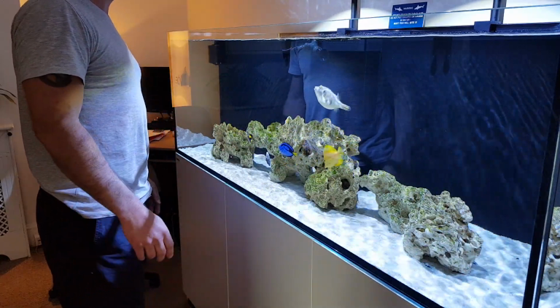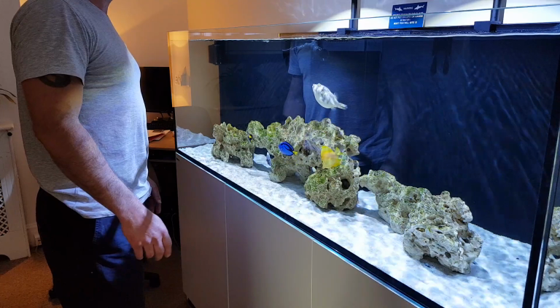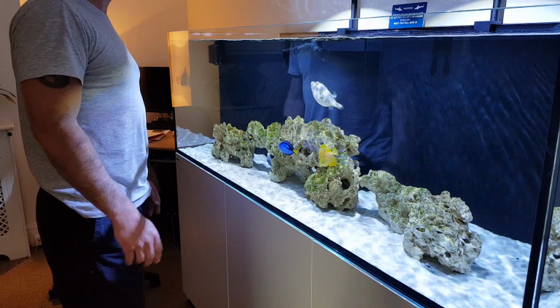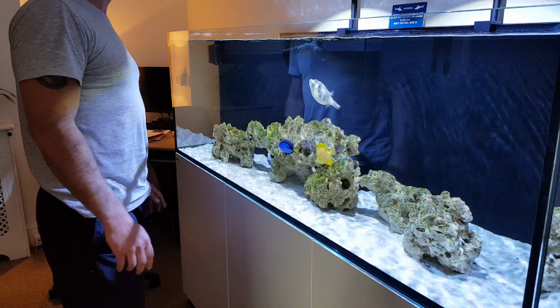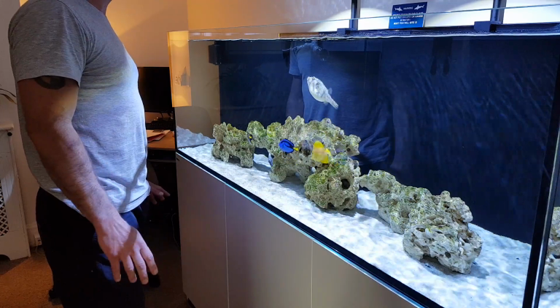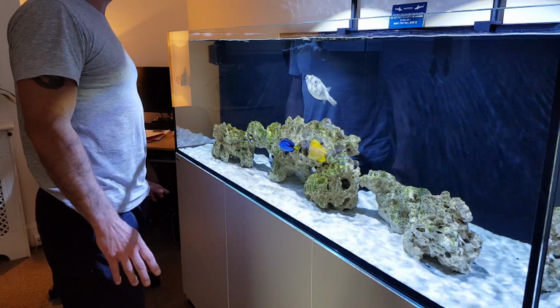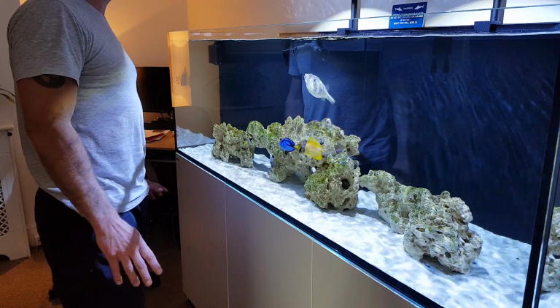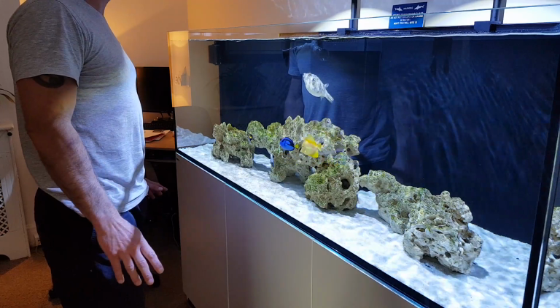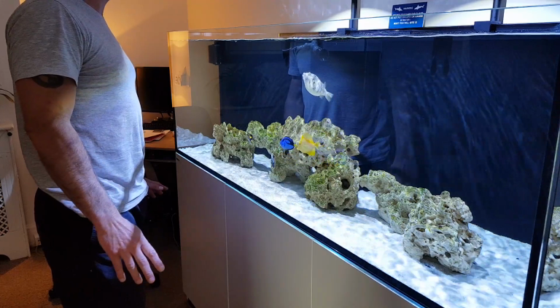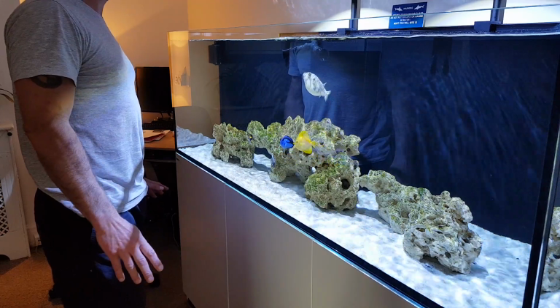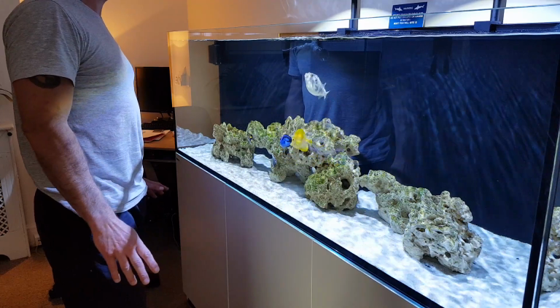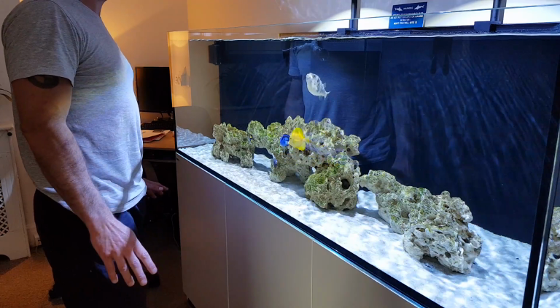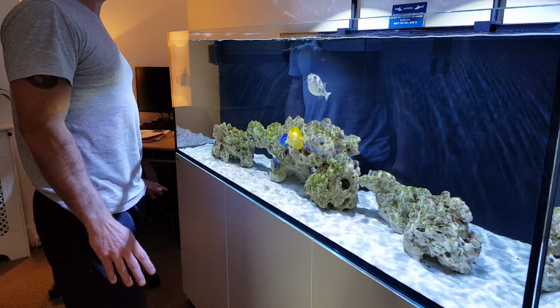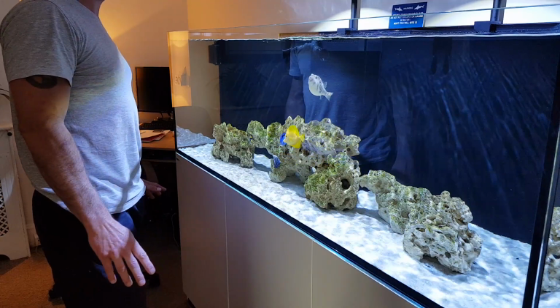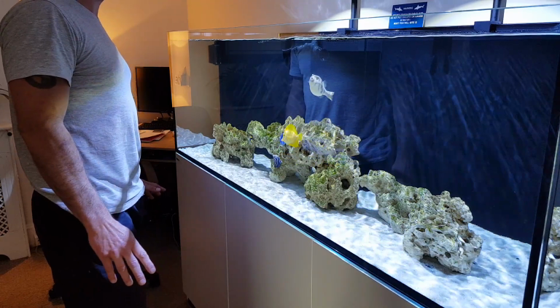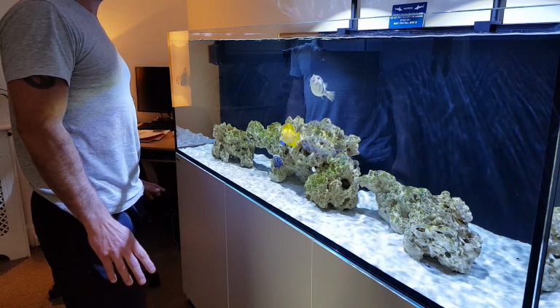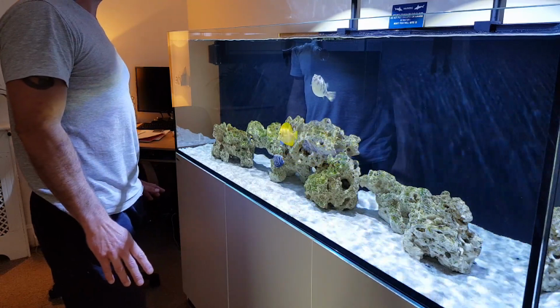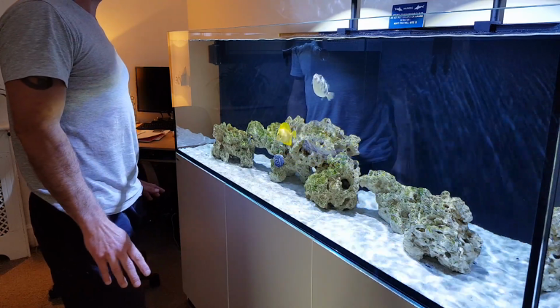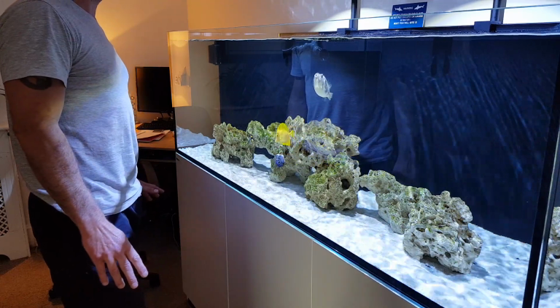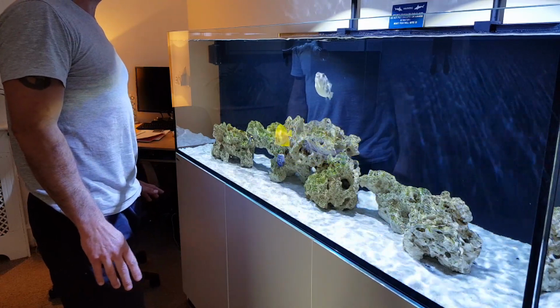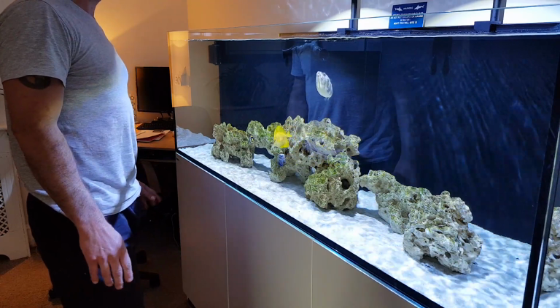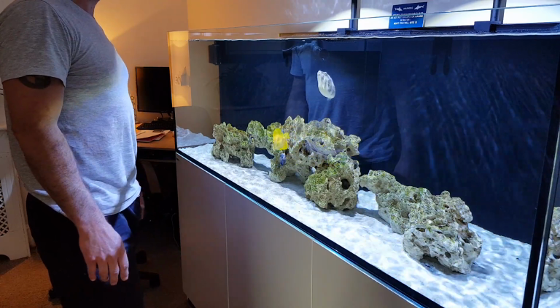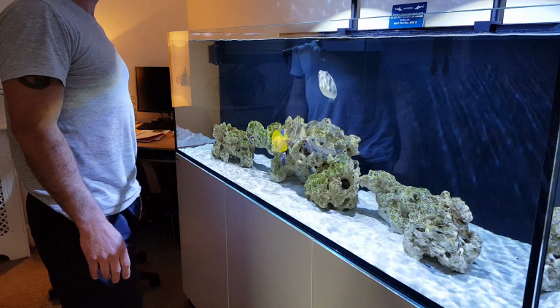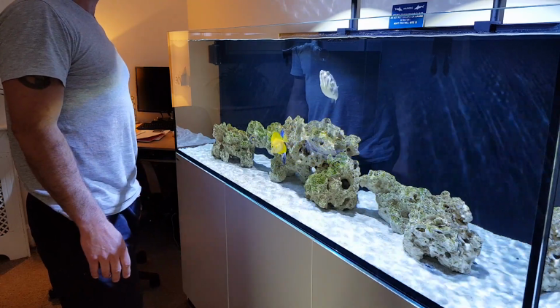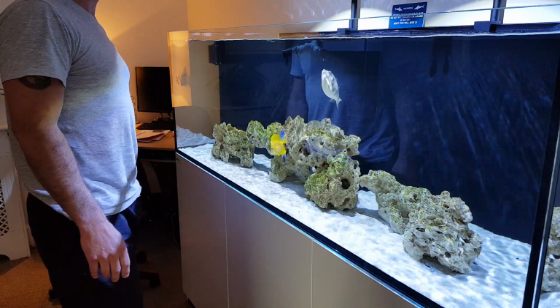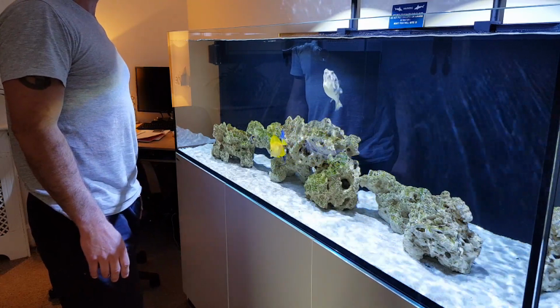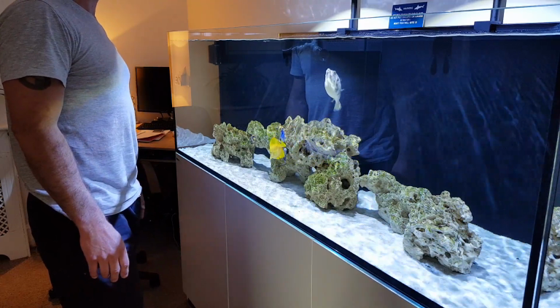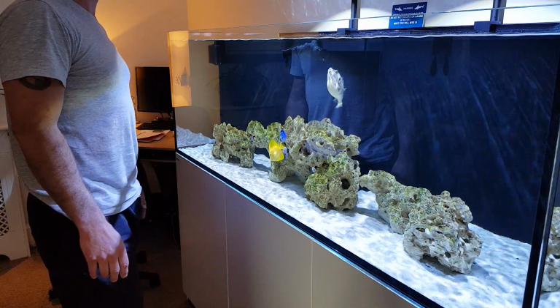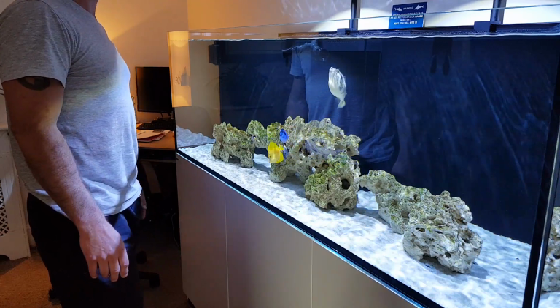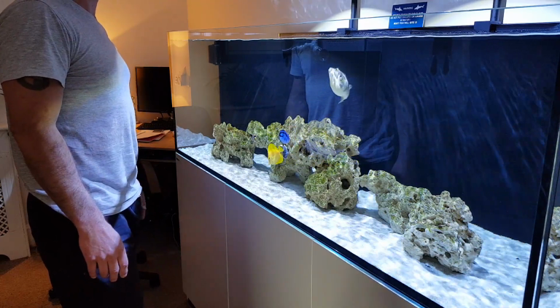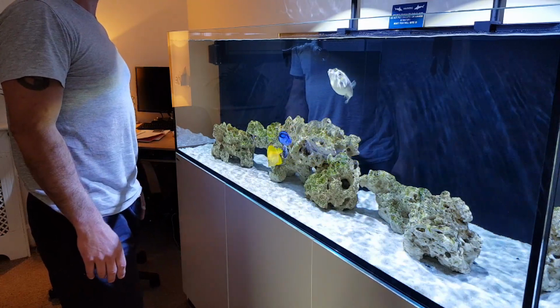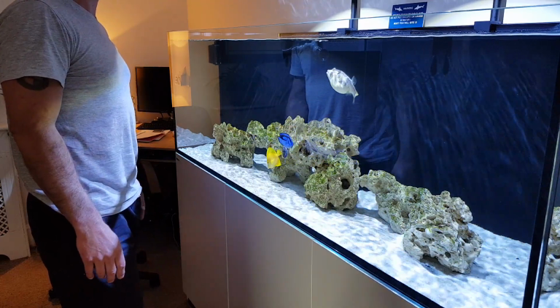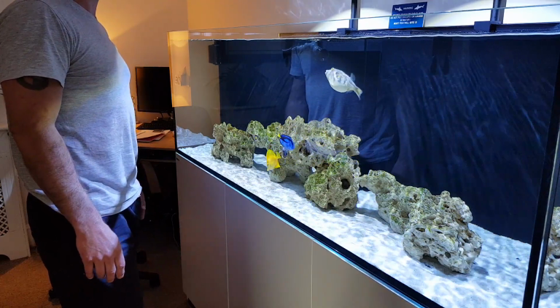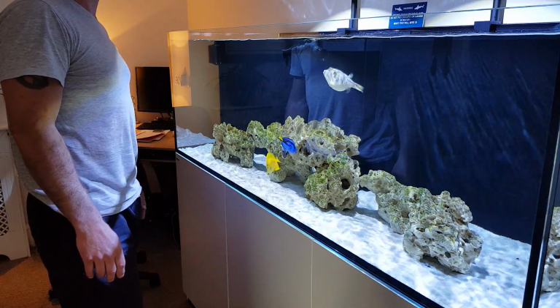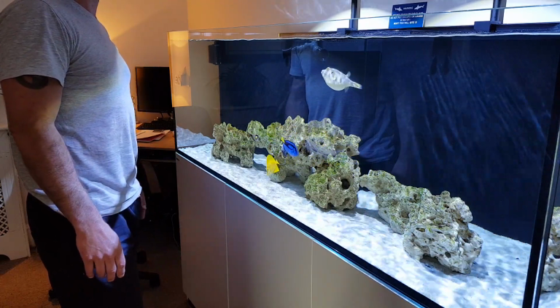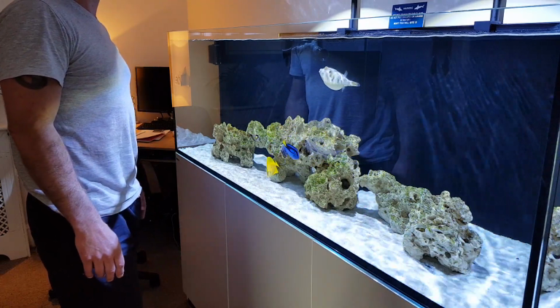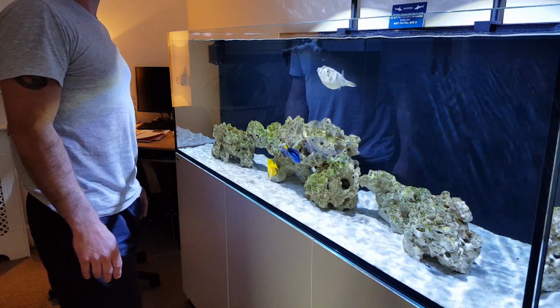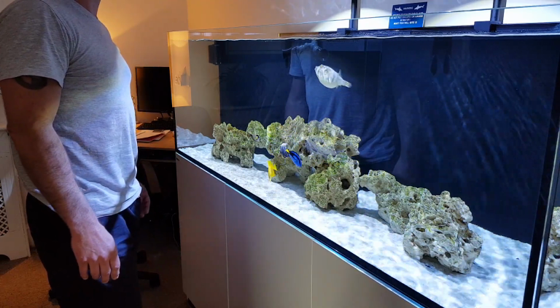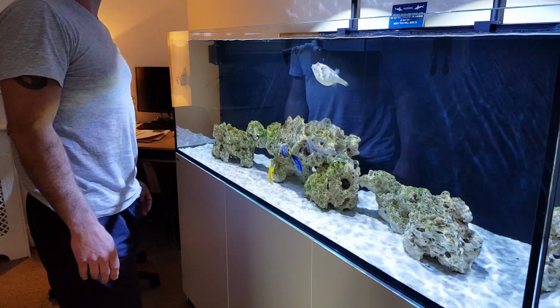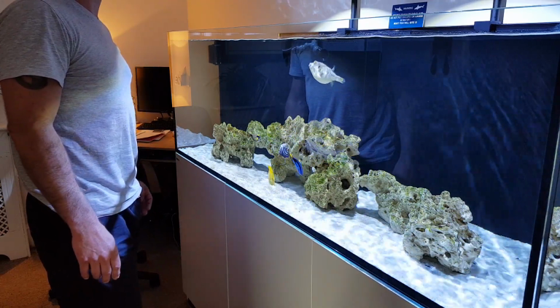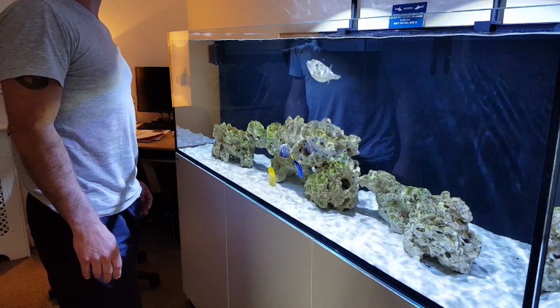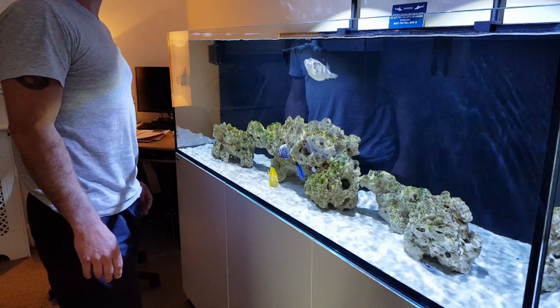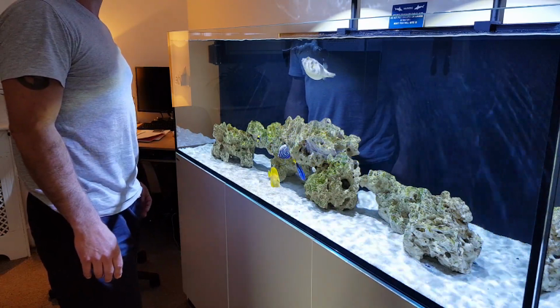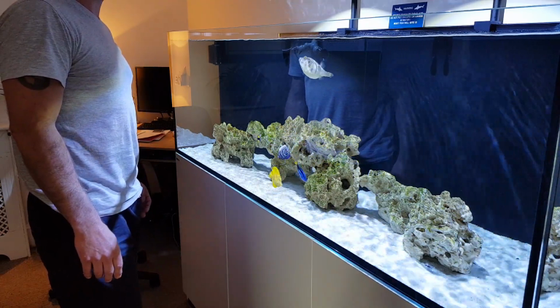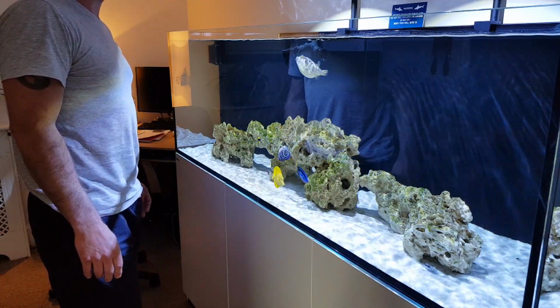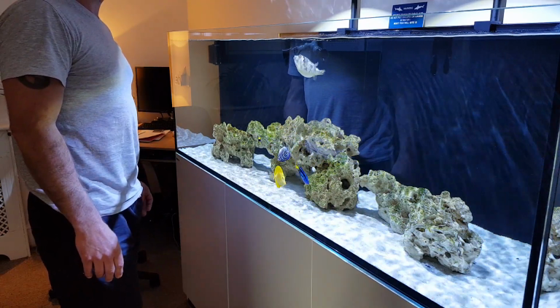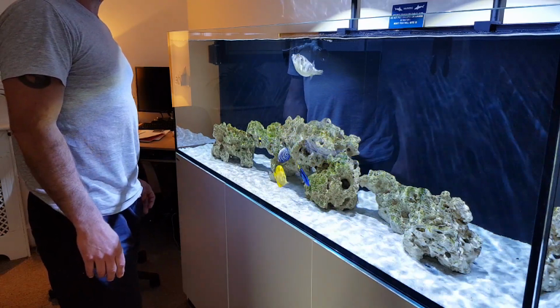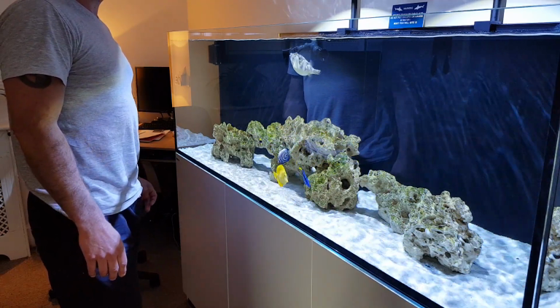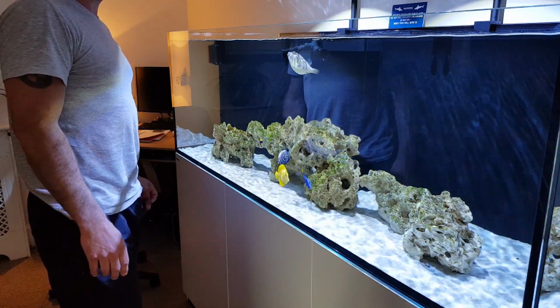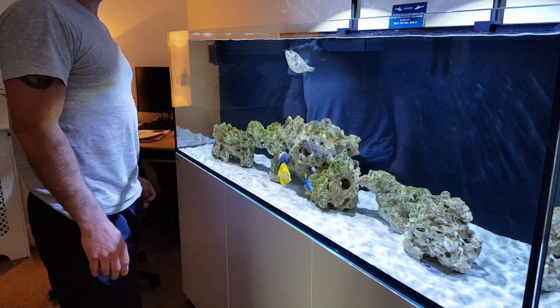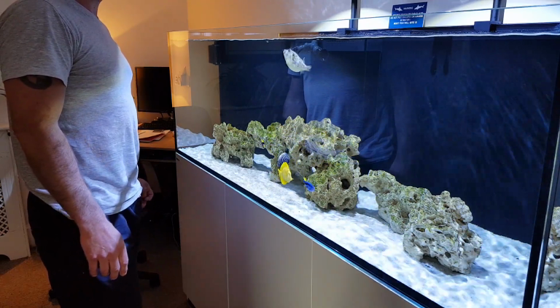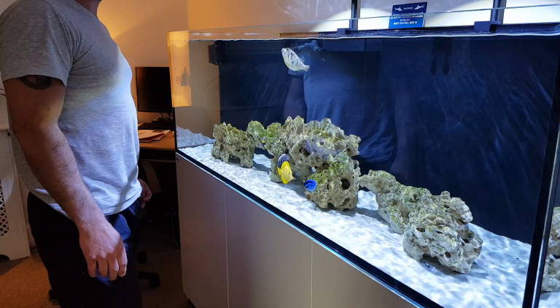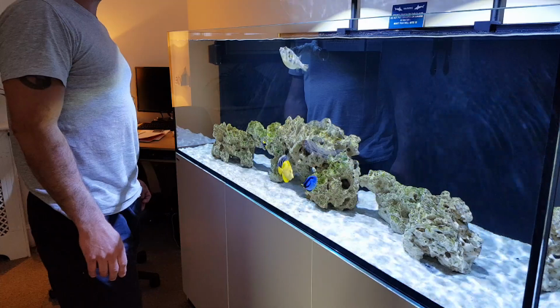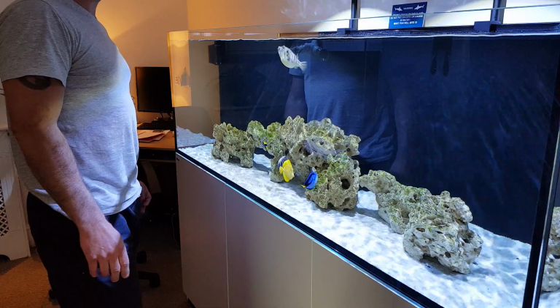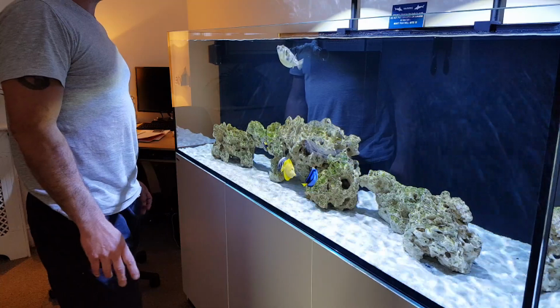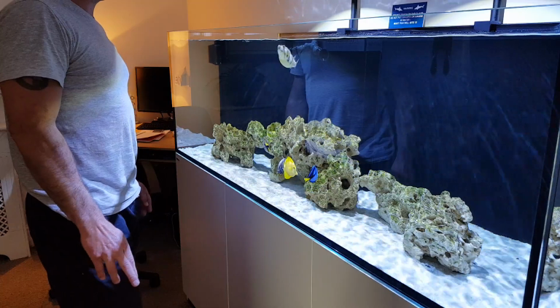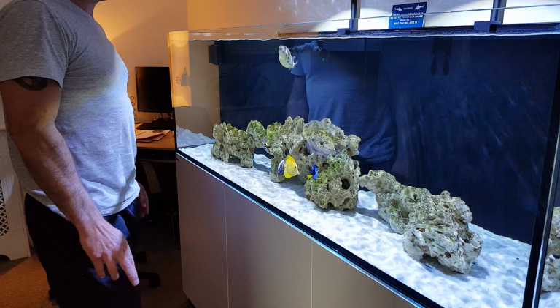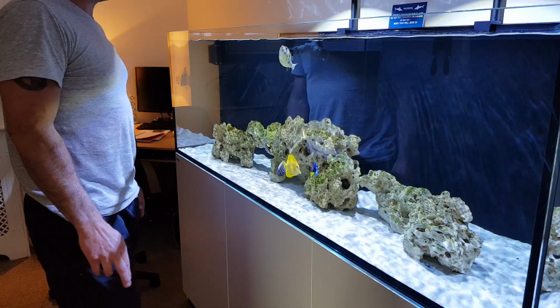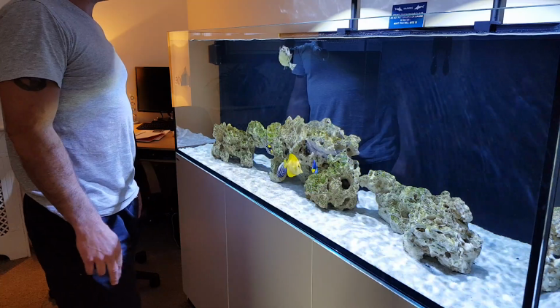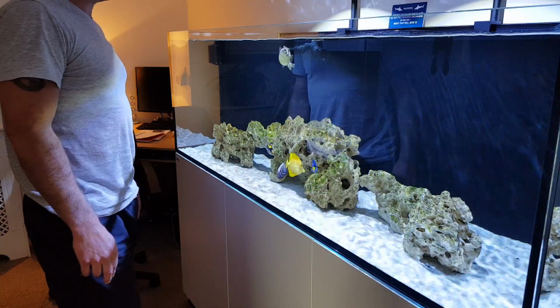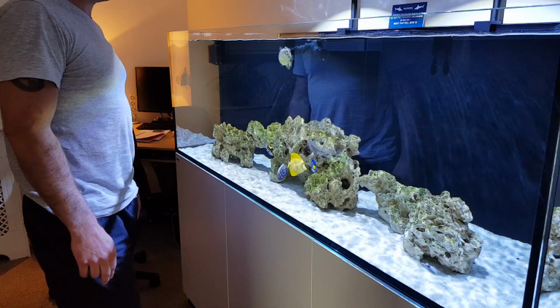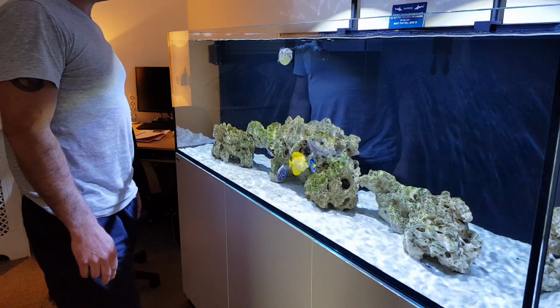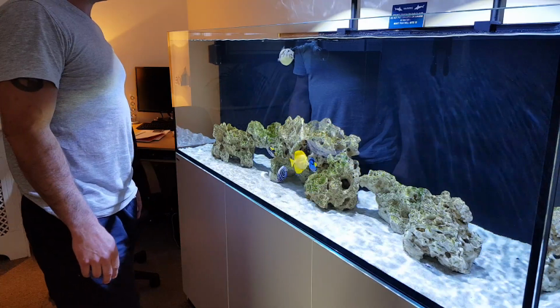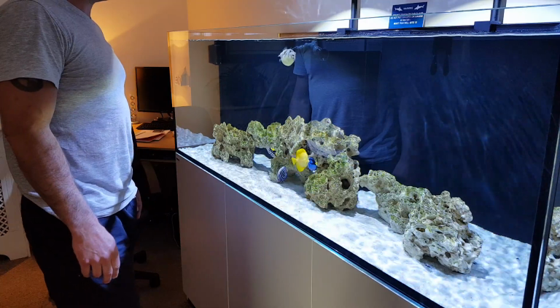I don't want to have to put a lid on the tank because I just don't like the look of them. So yeah, I think we're going to be okay.